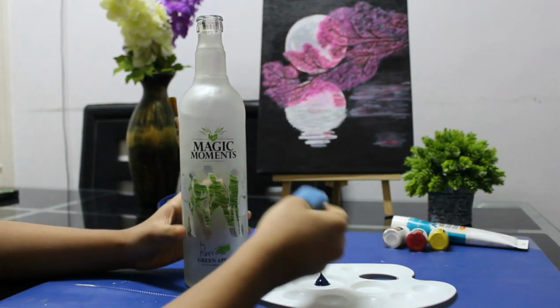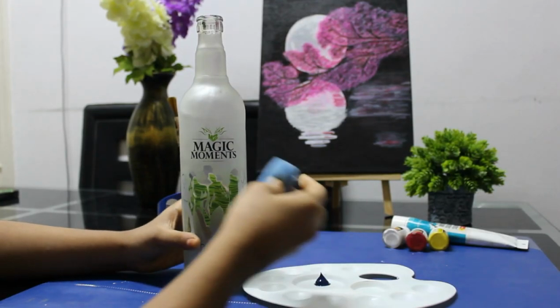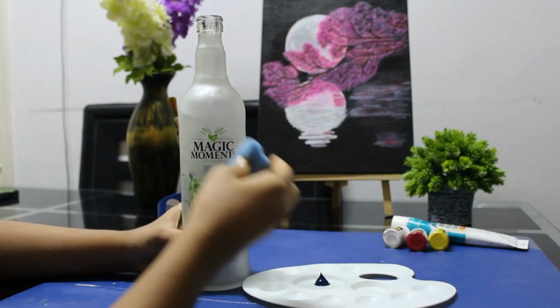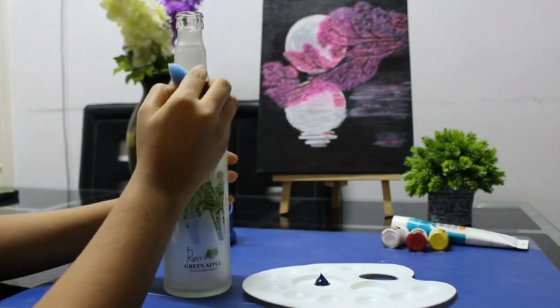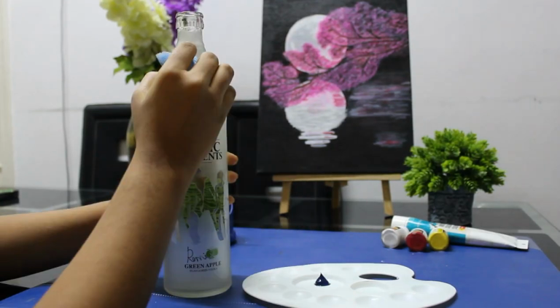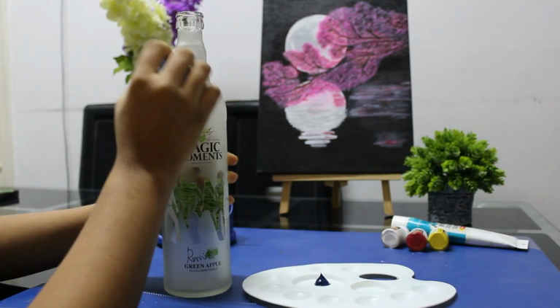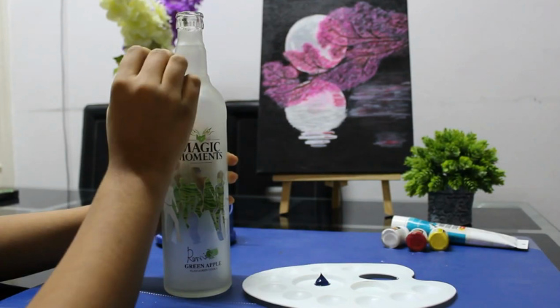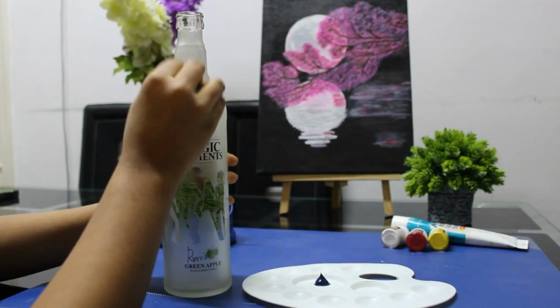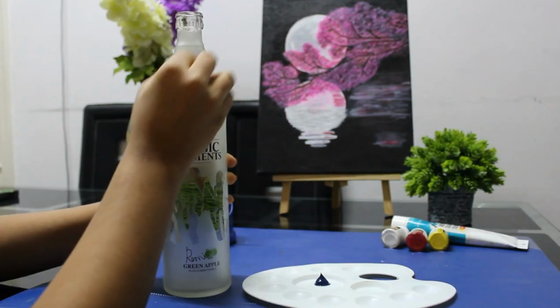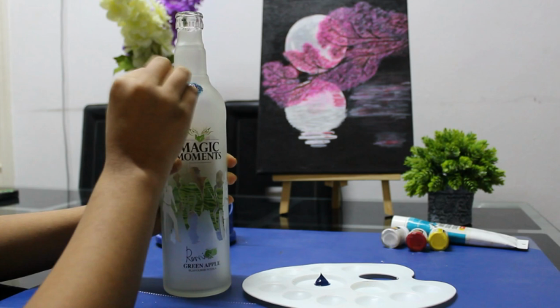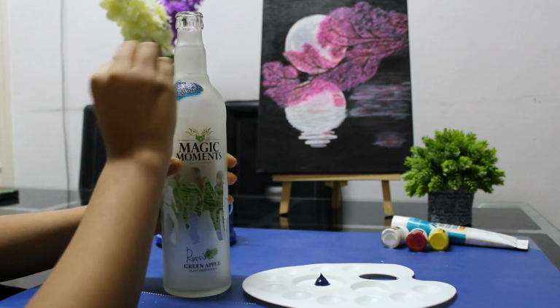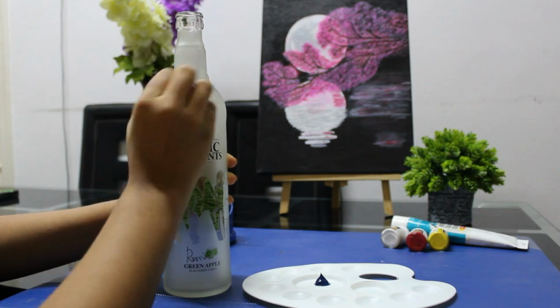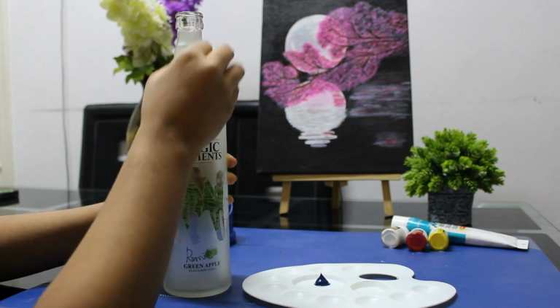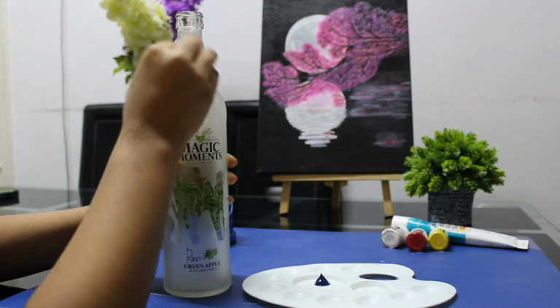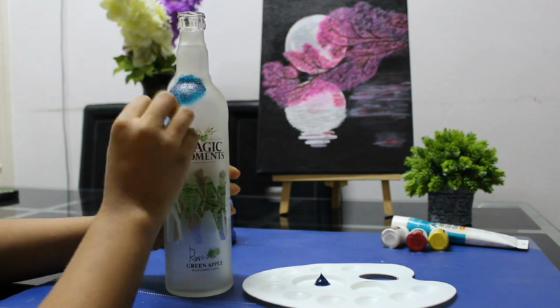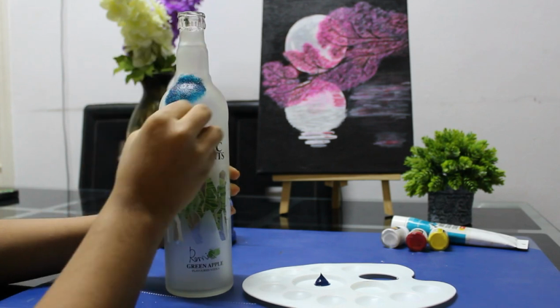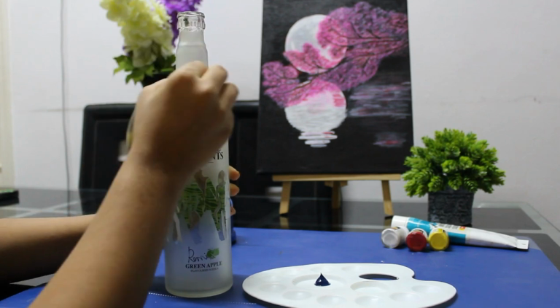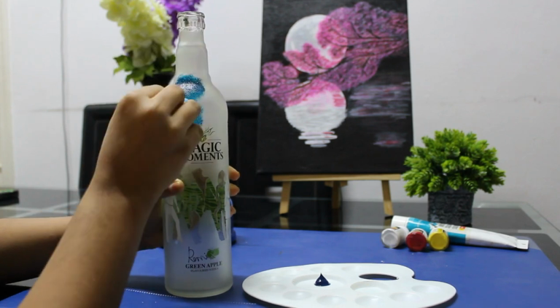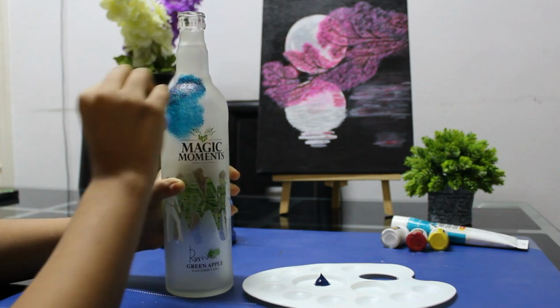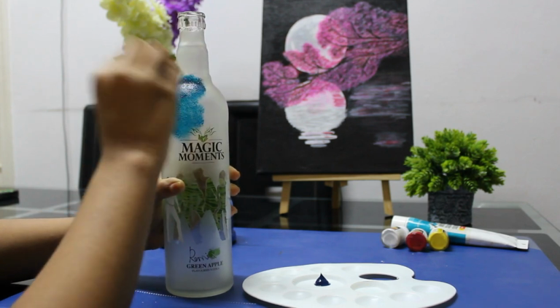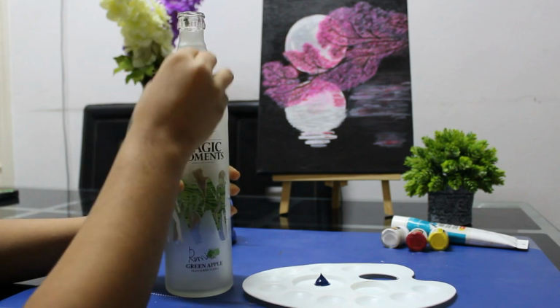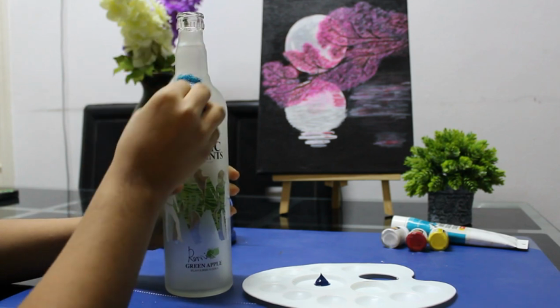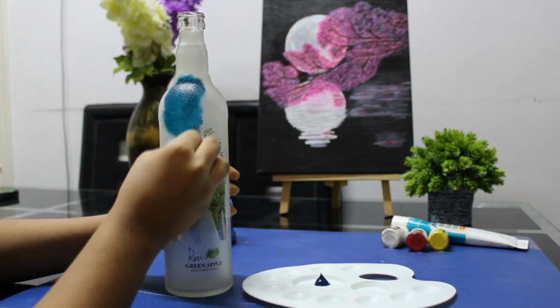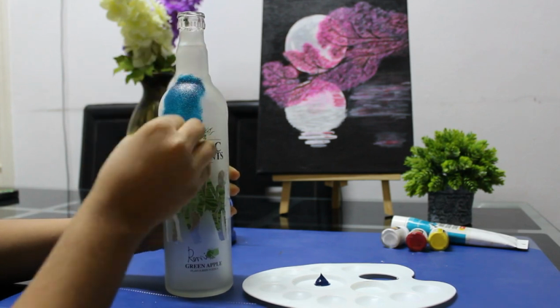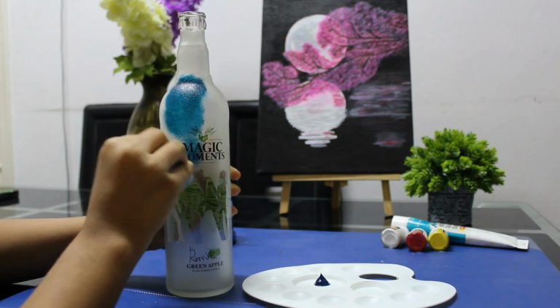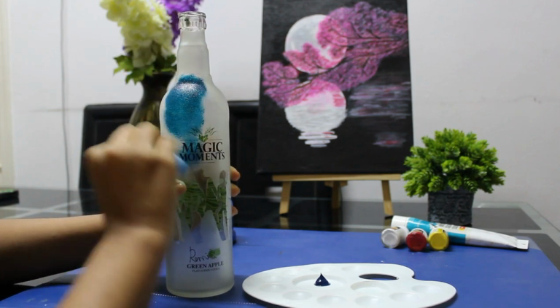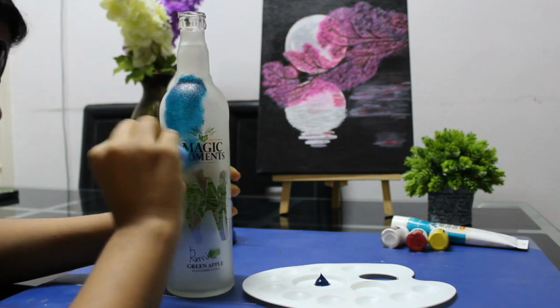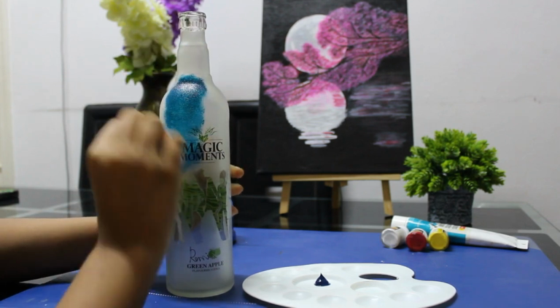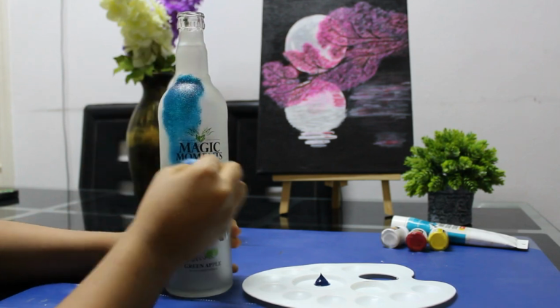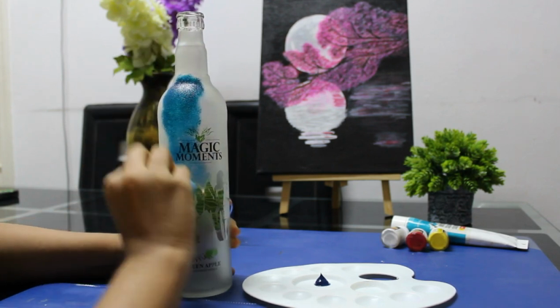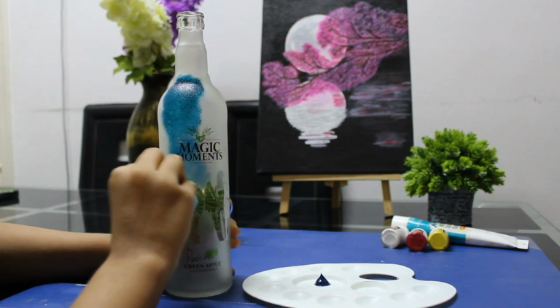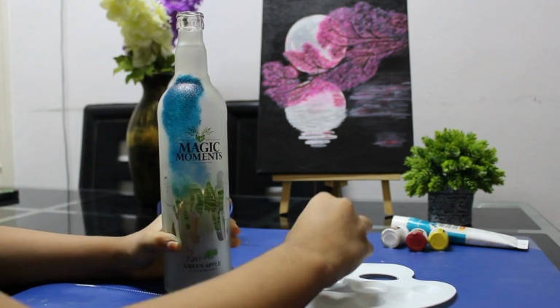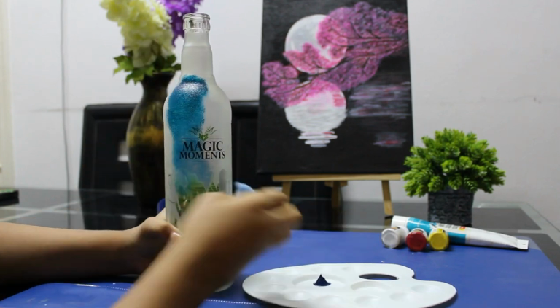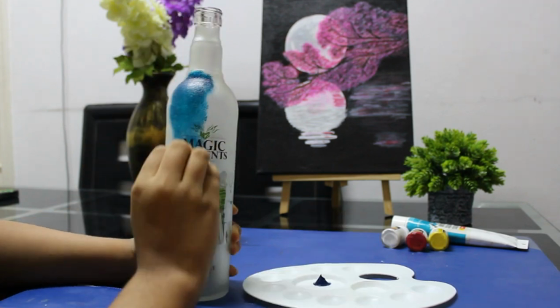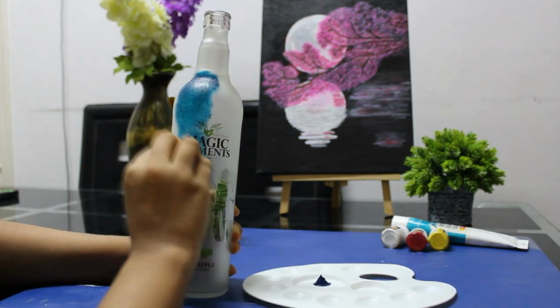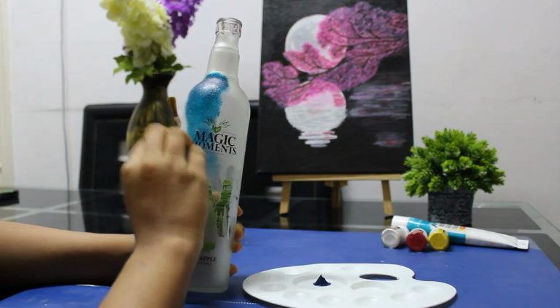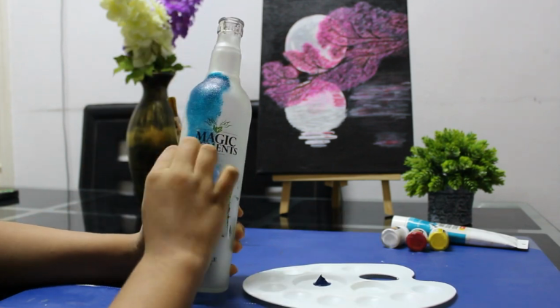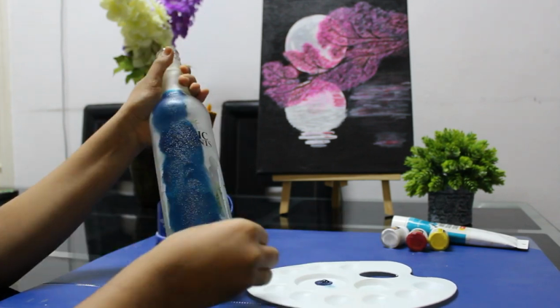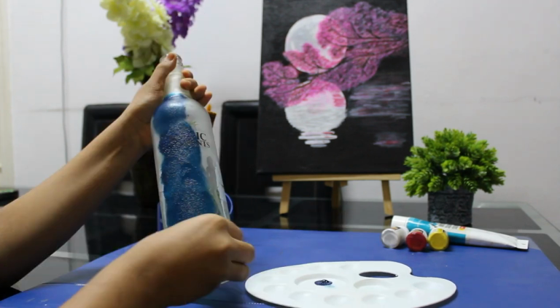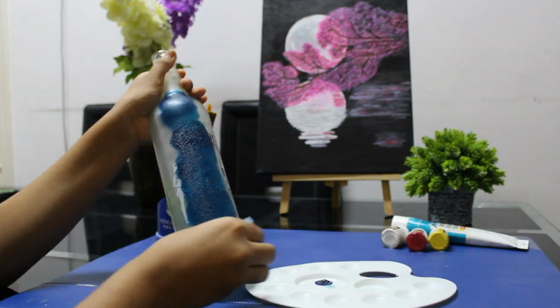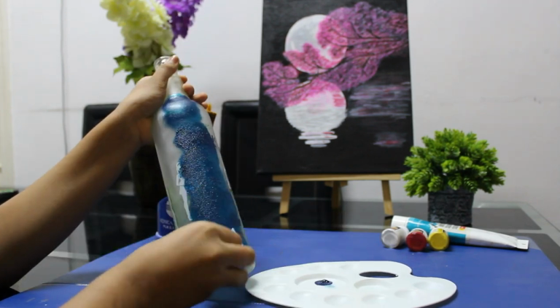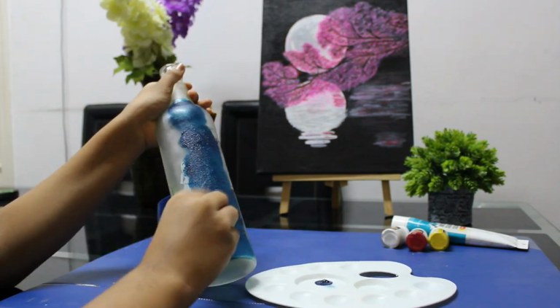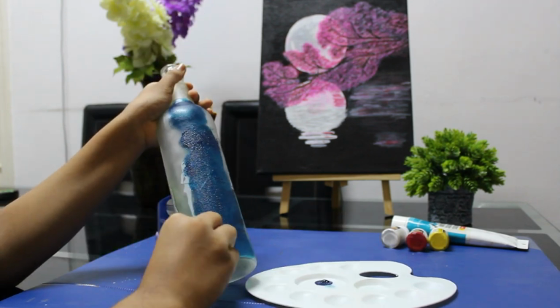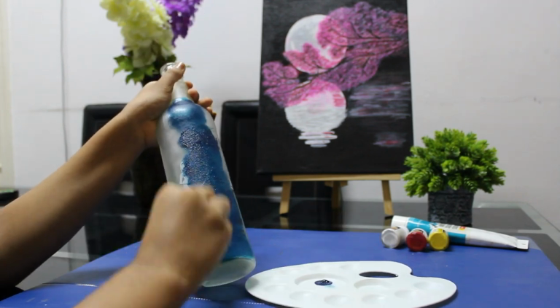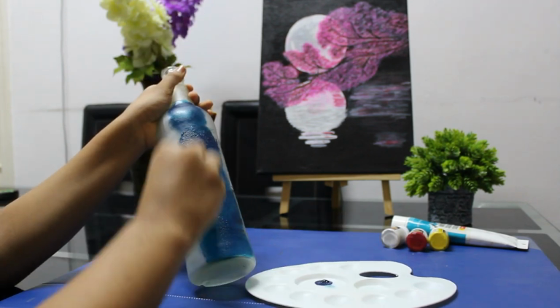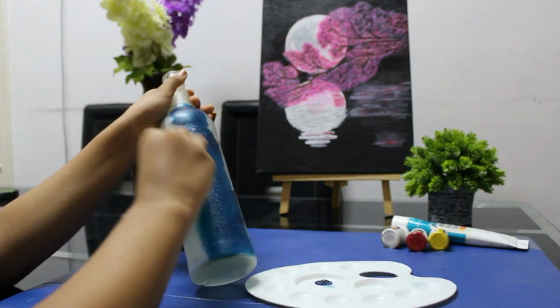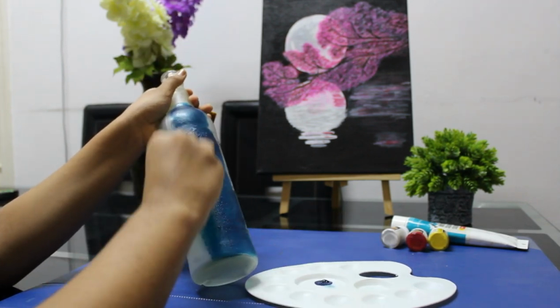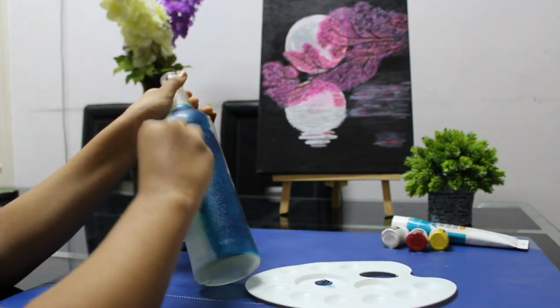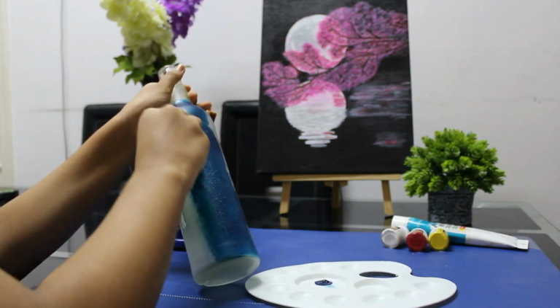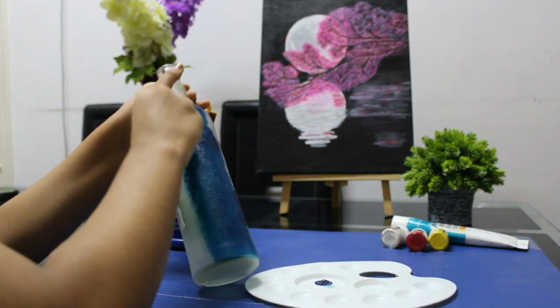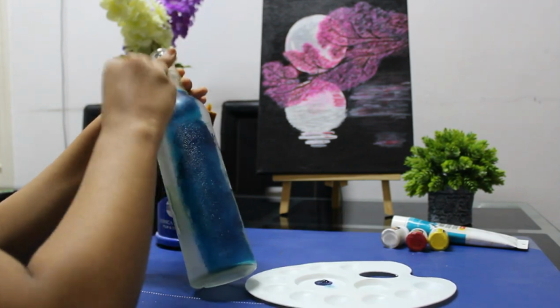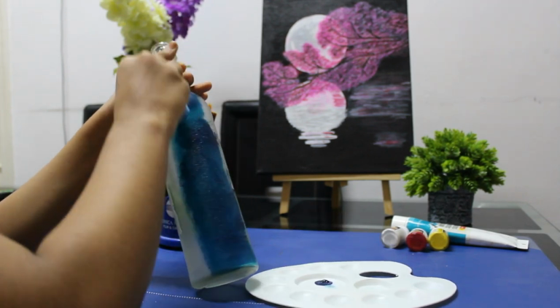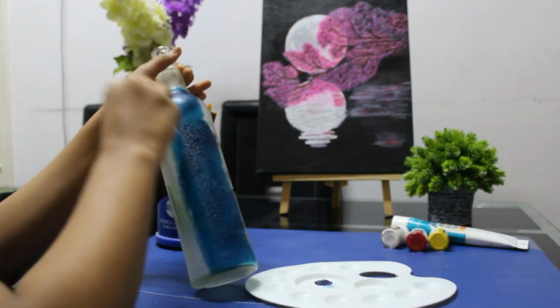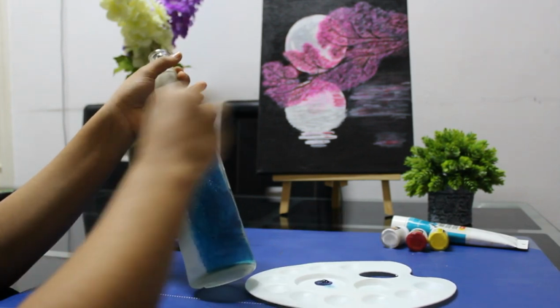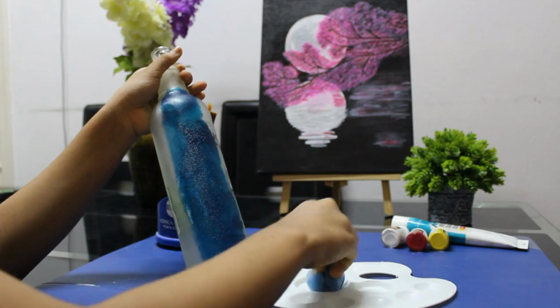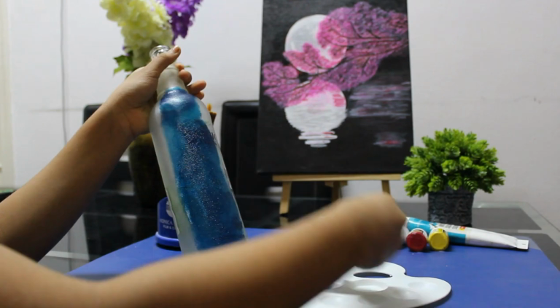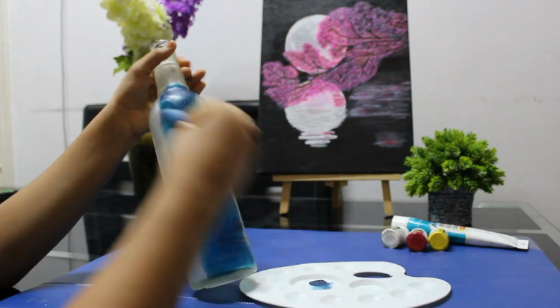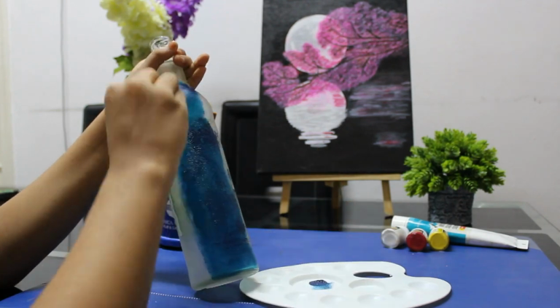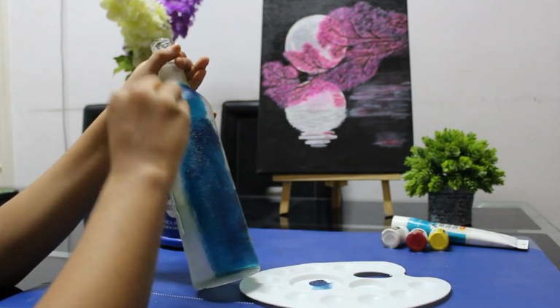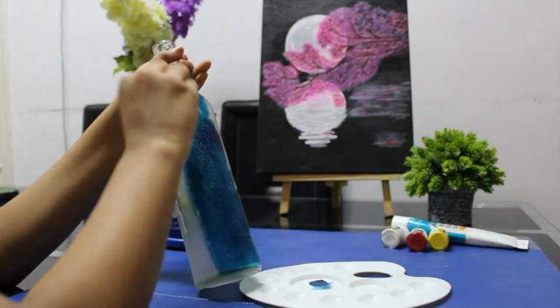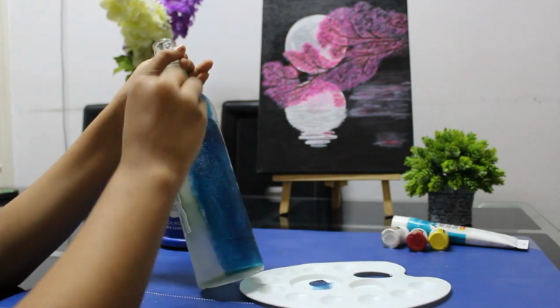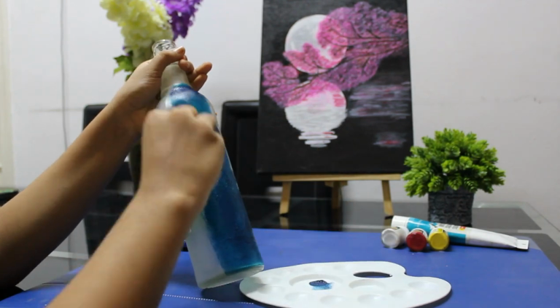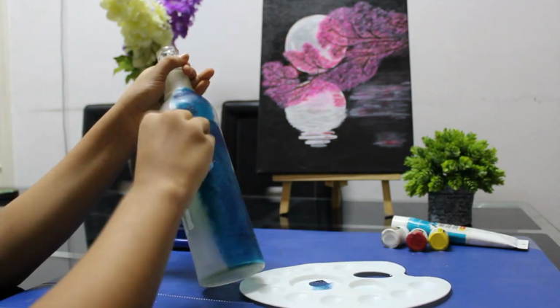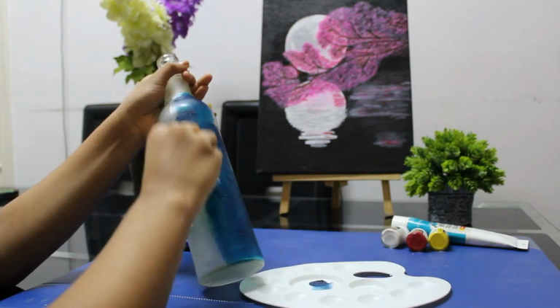After this, I am going to use the second coat. After the second coat, I am going to use the first coat.